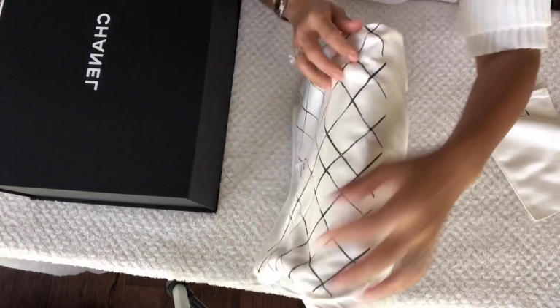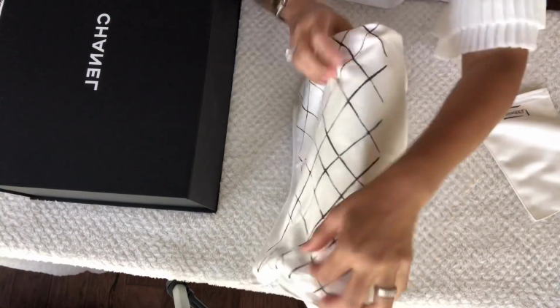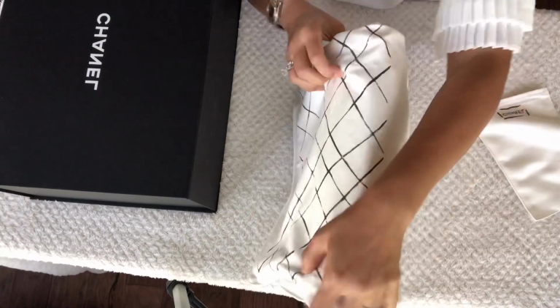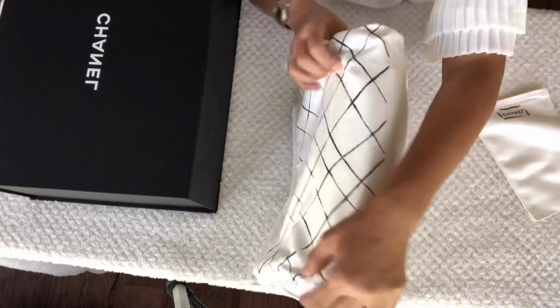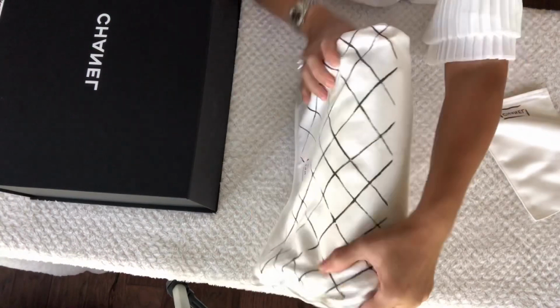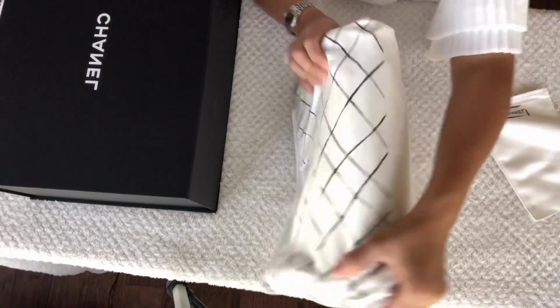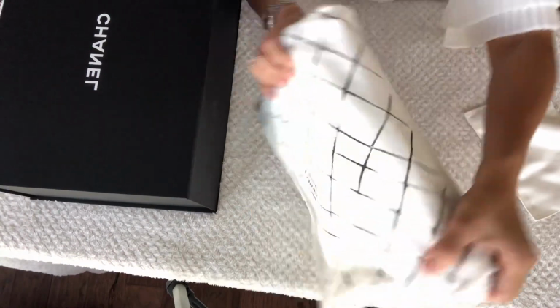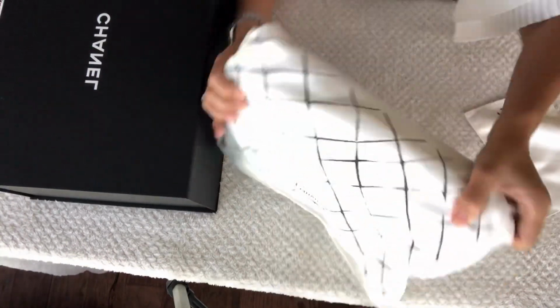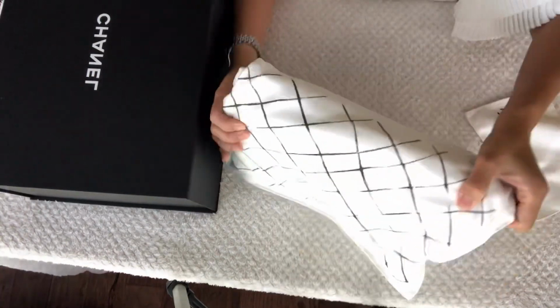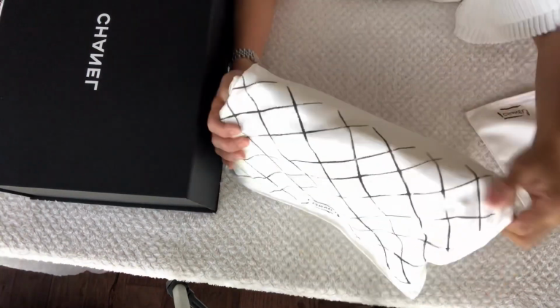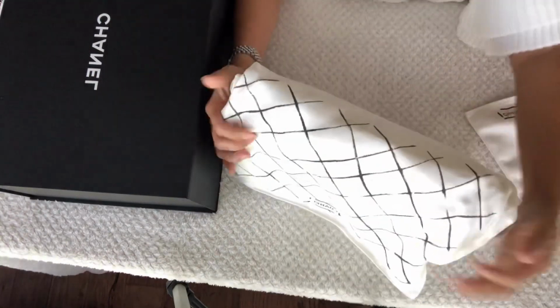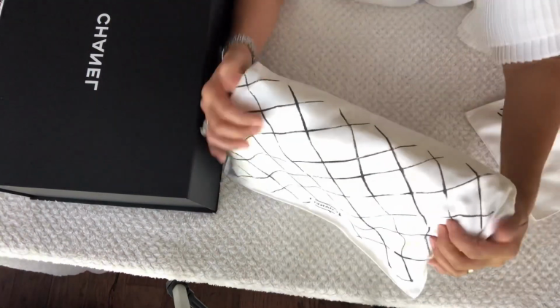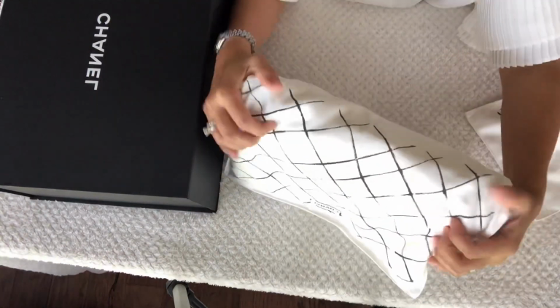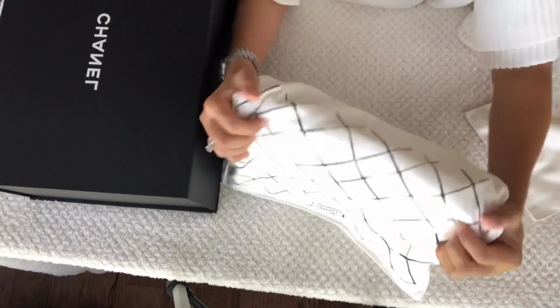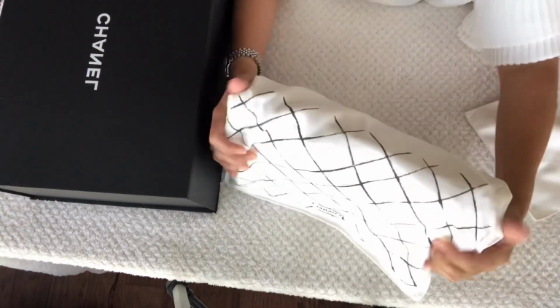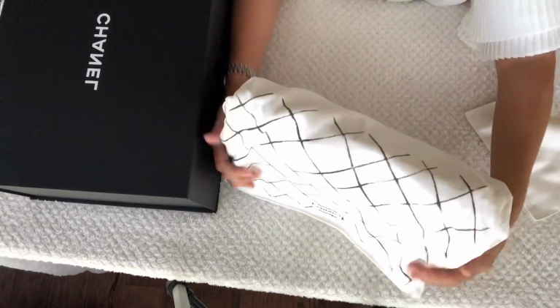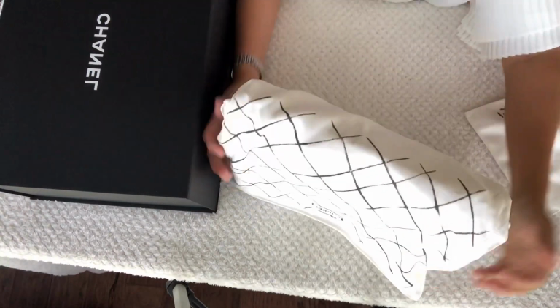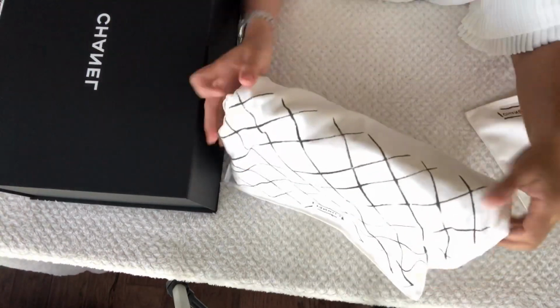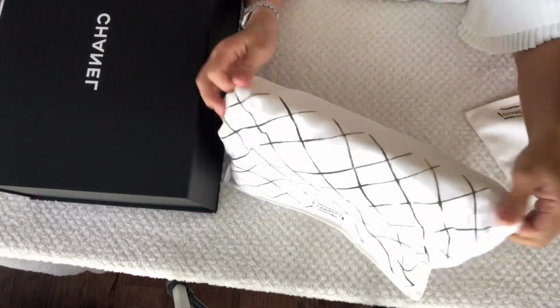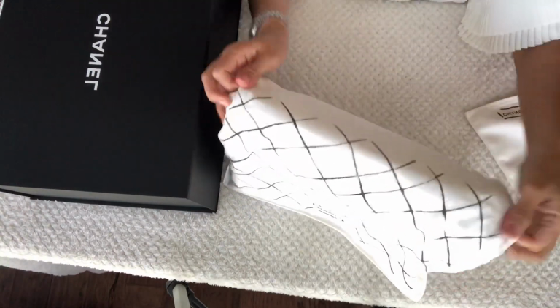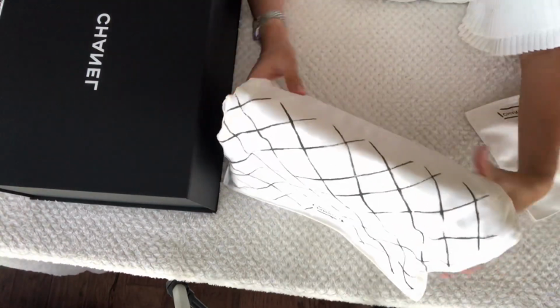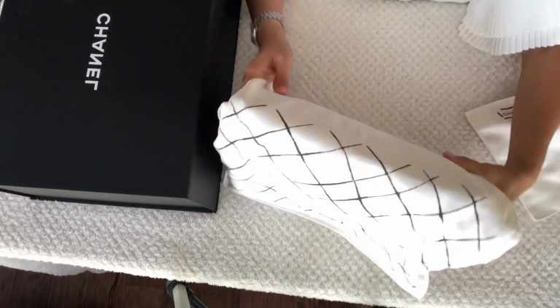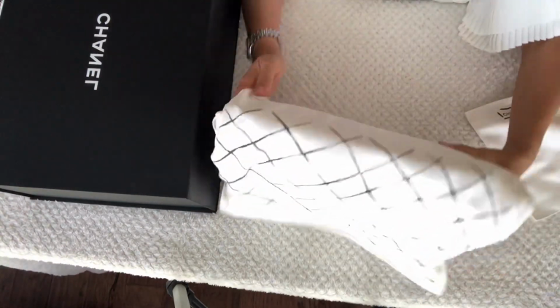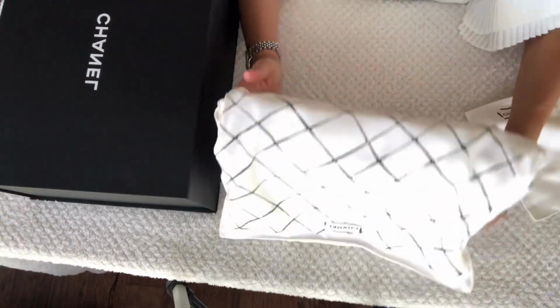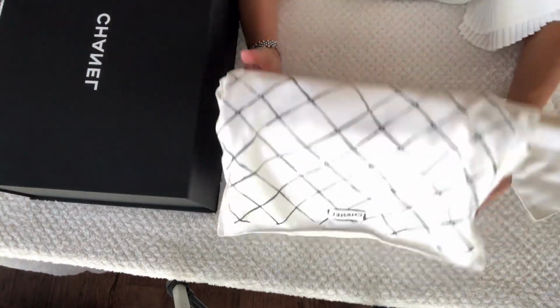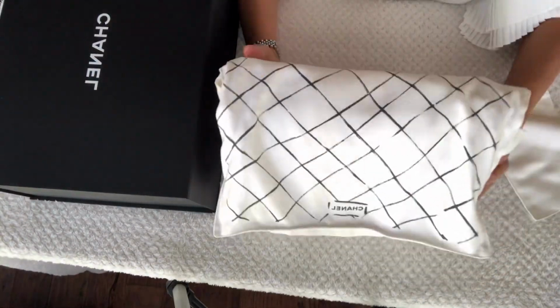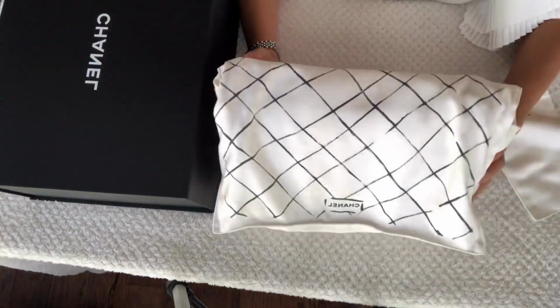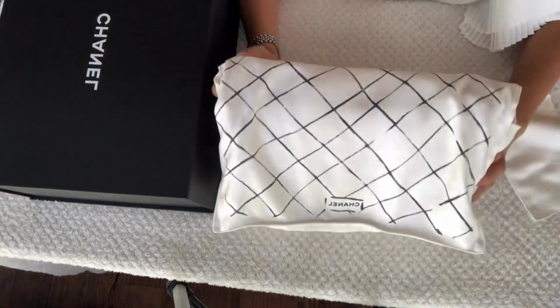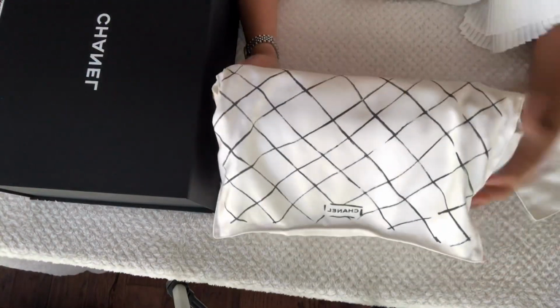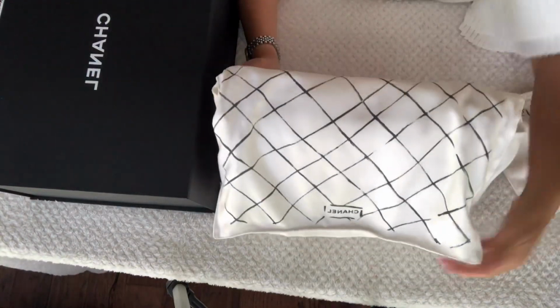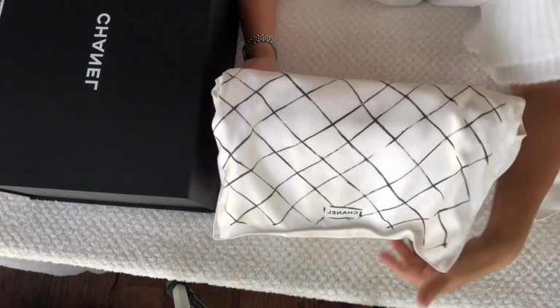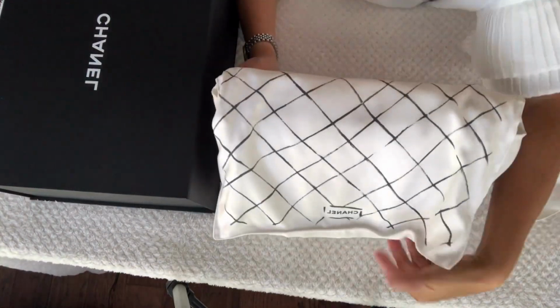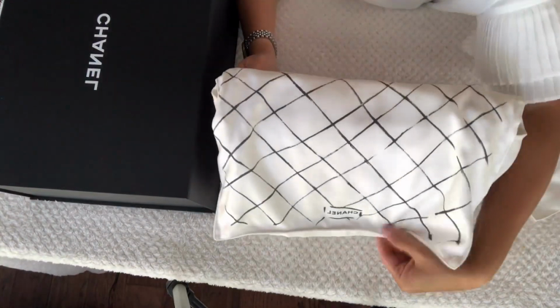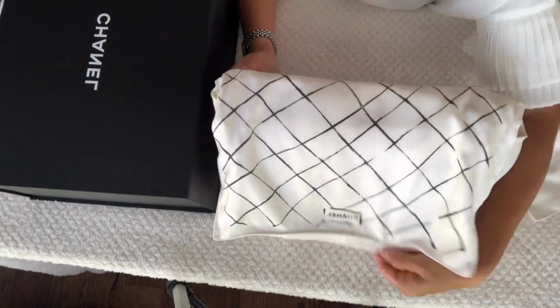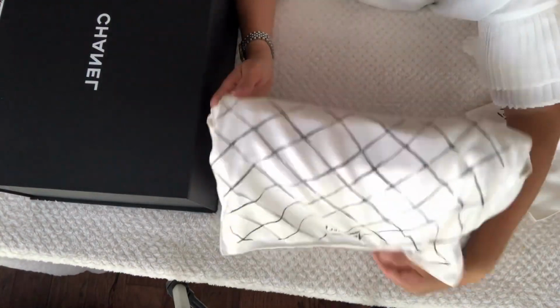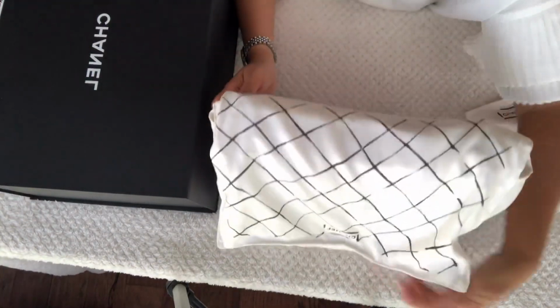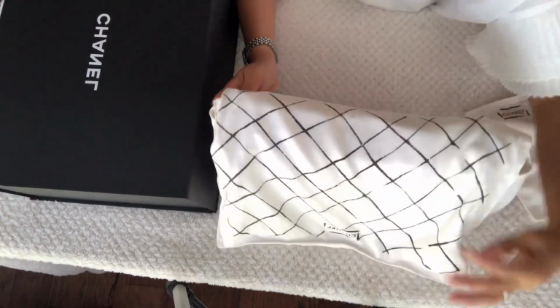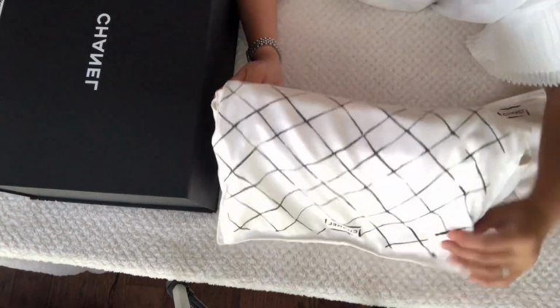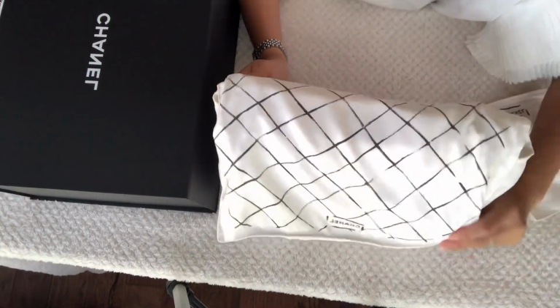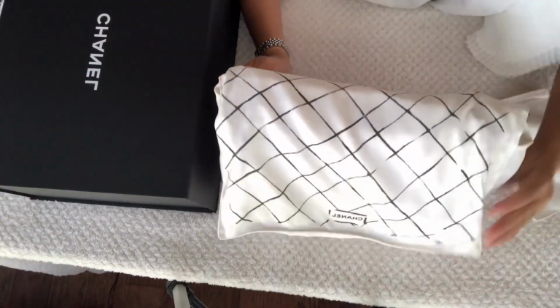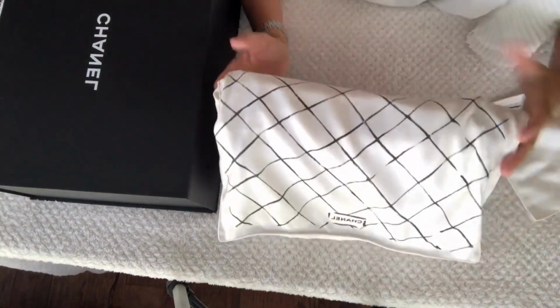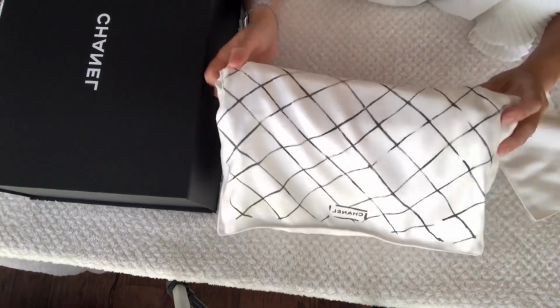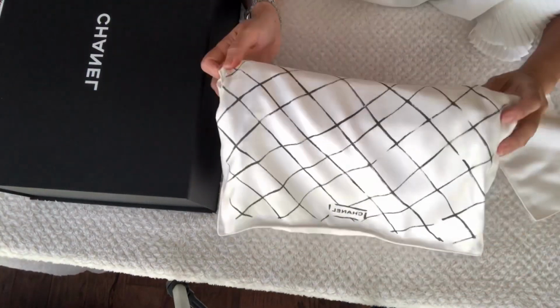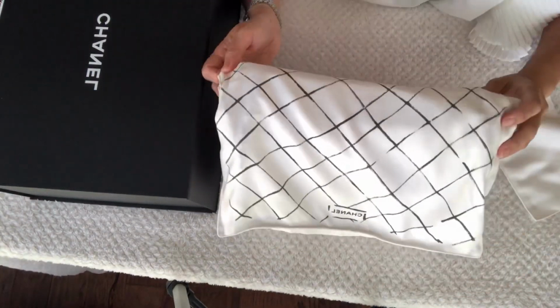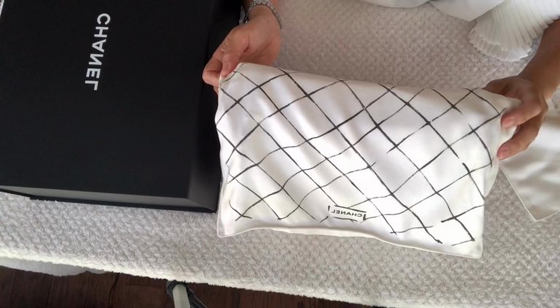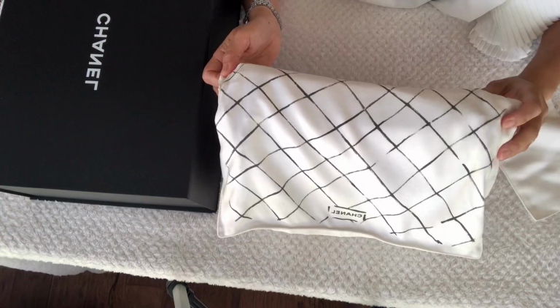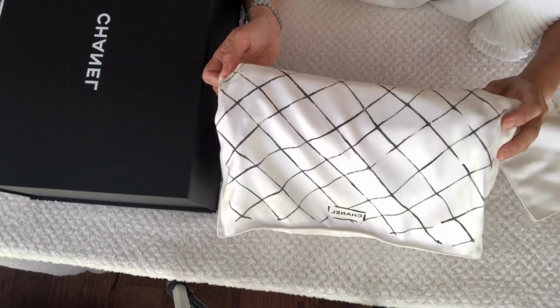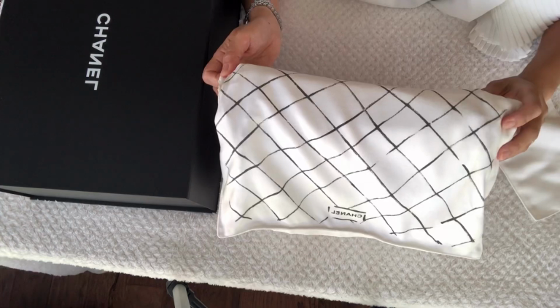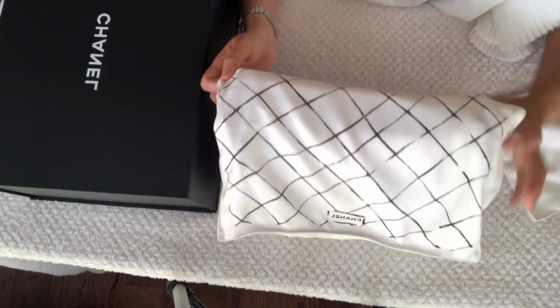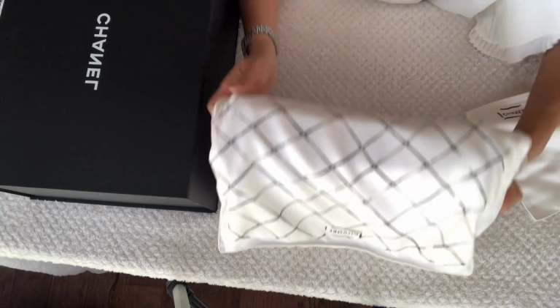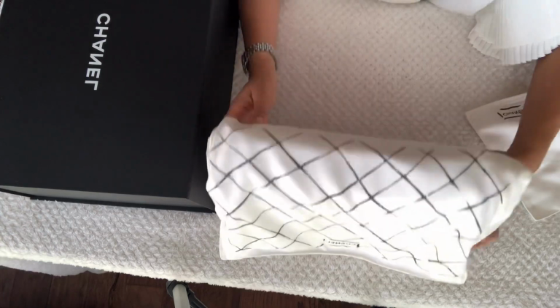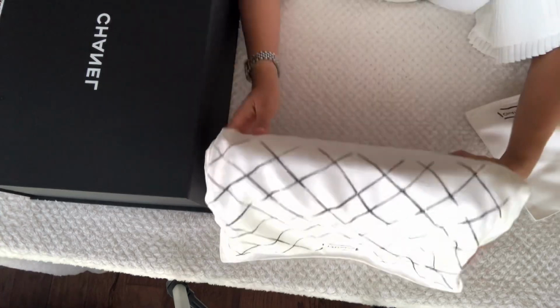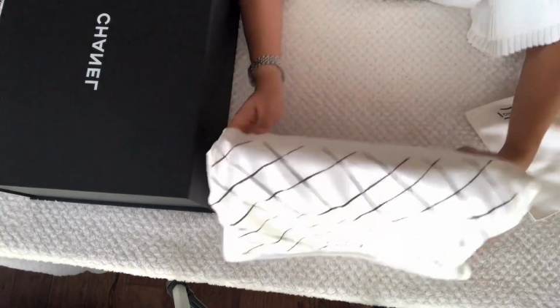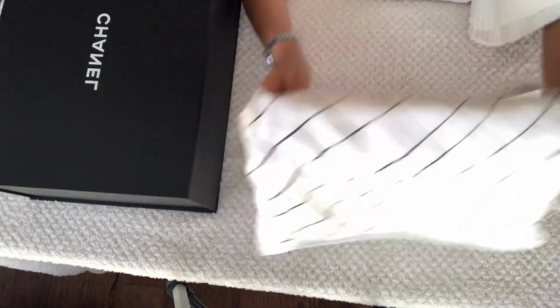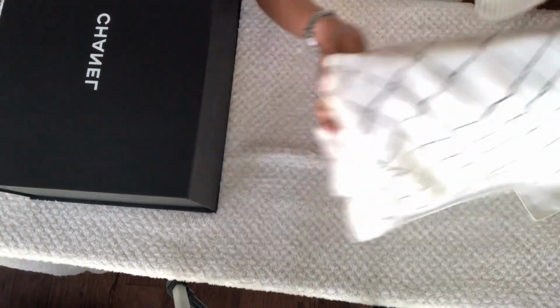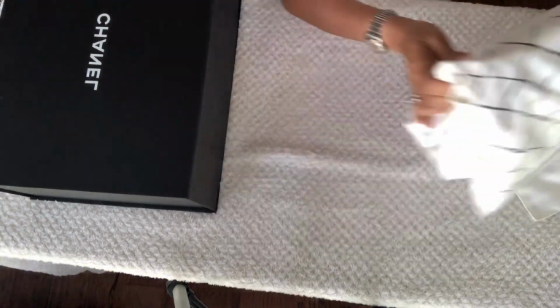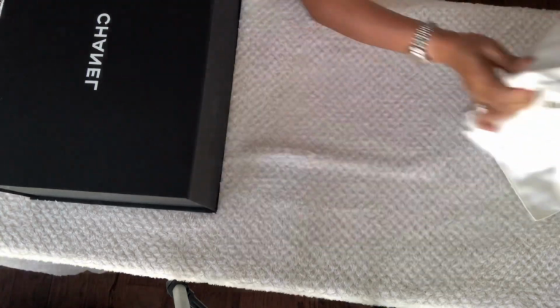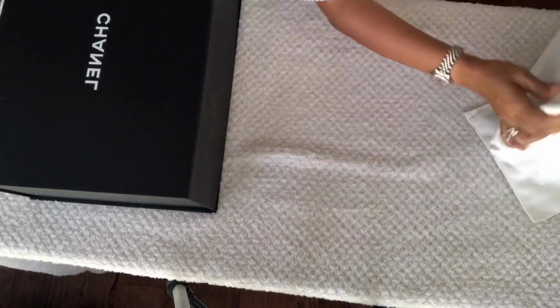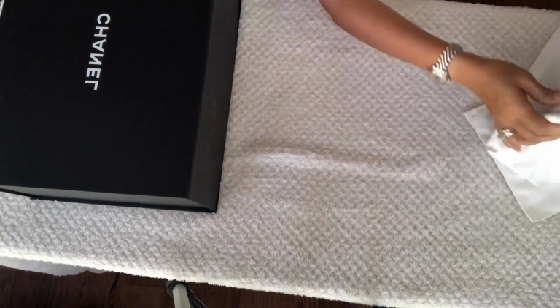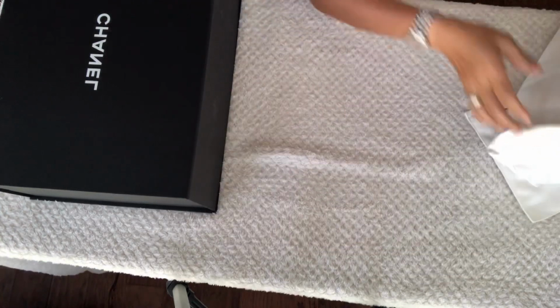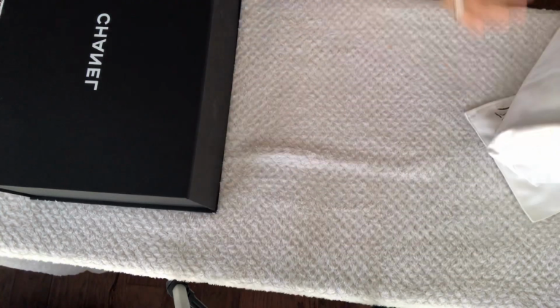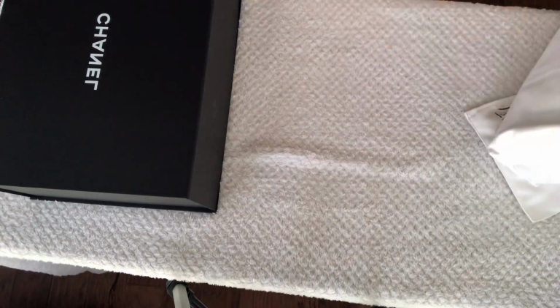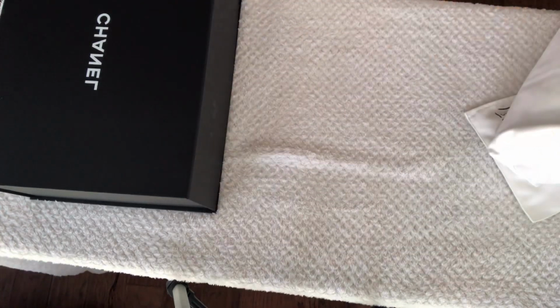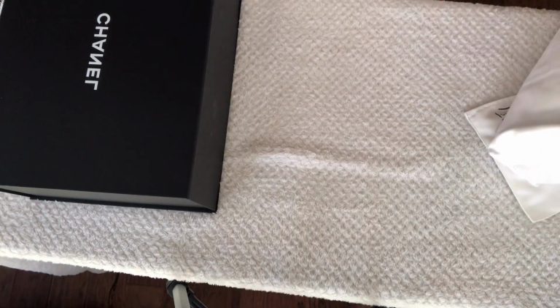Then I store my bags upright next to the box, but not inside the box.